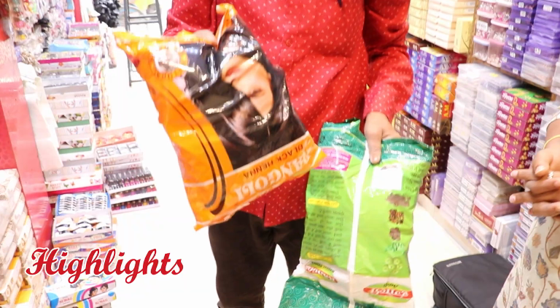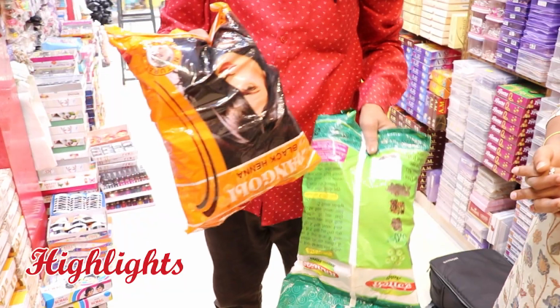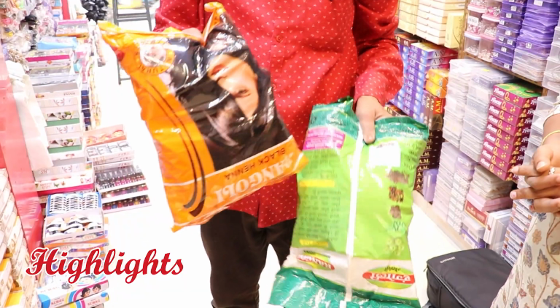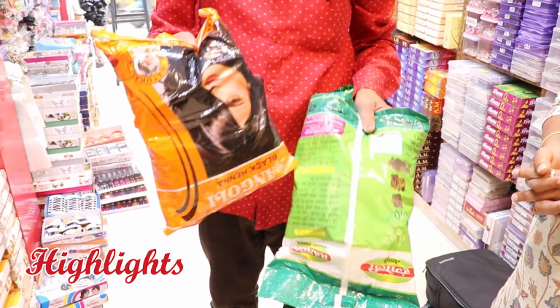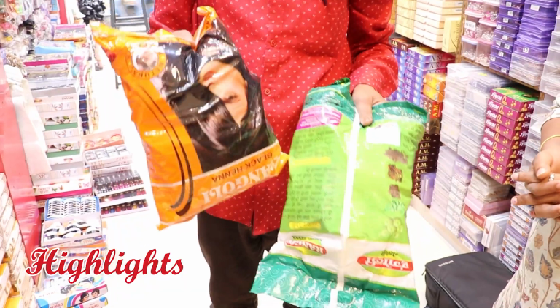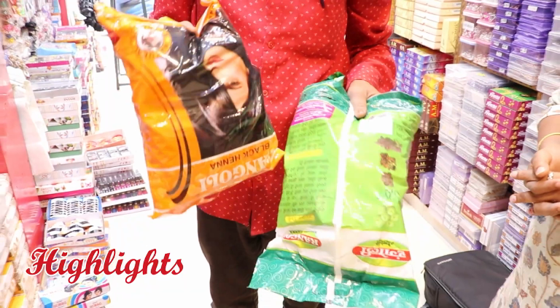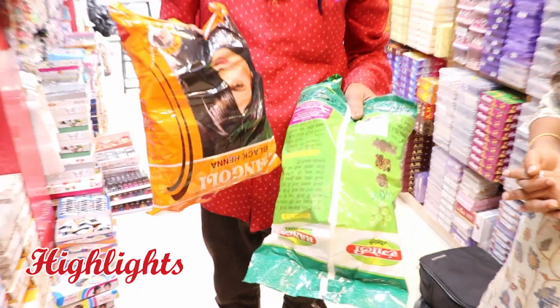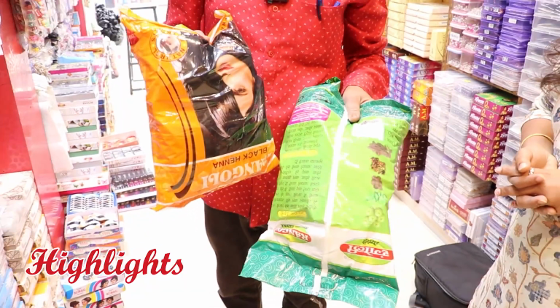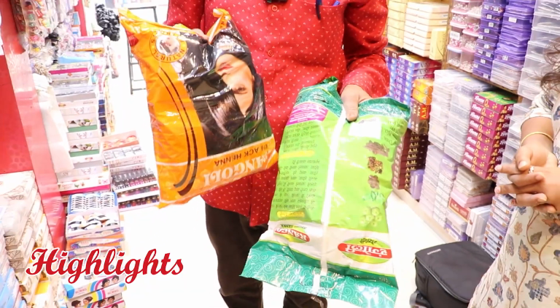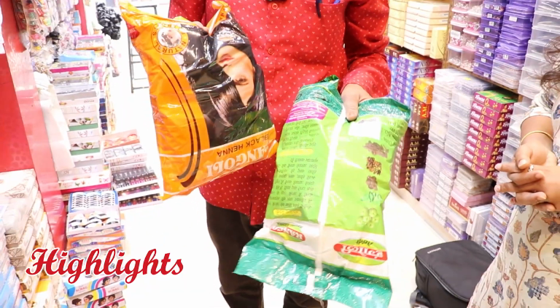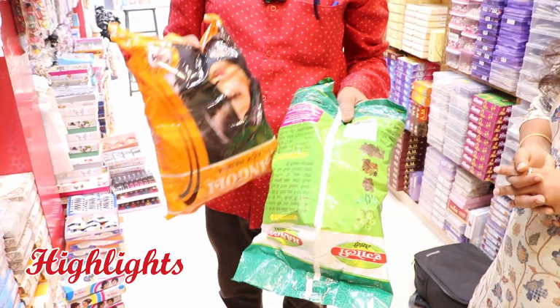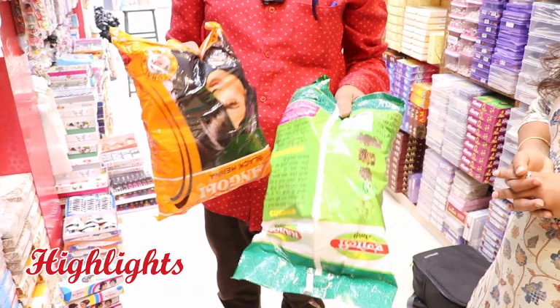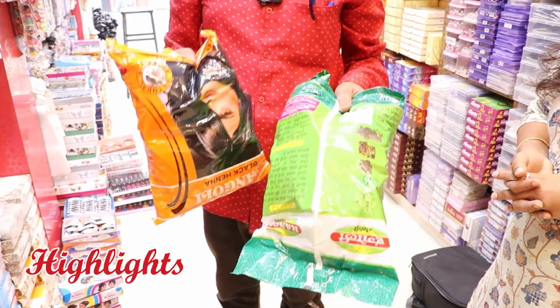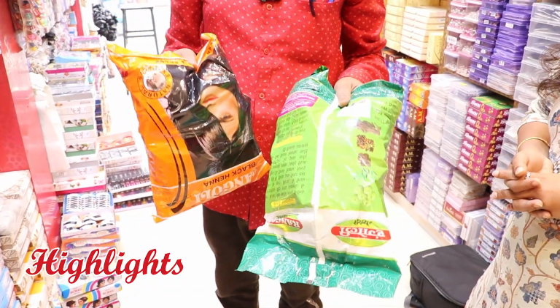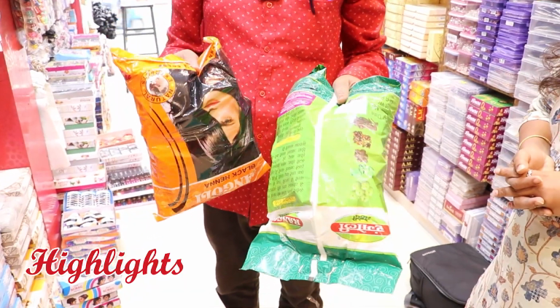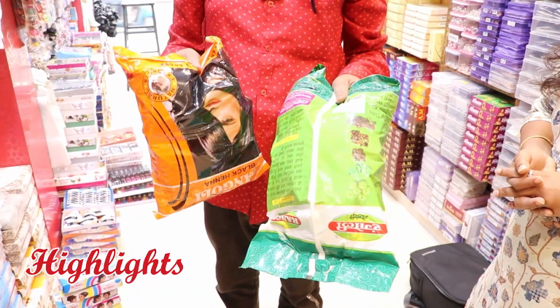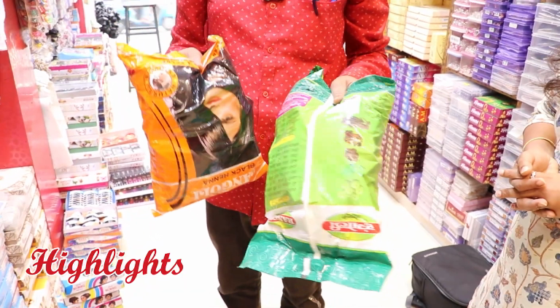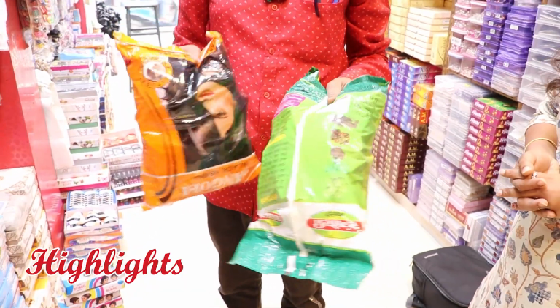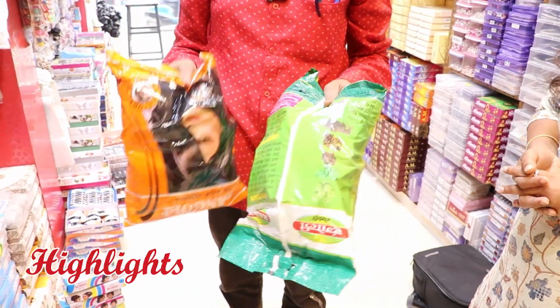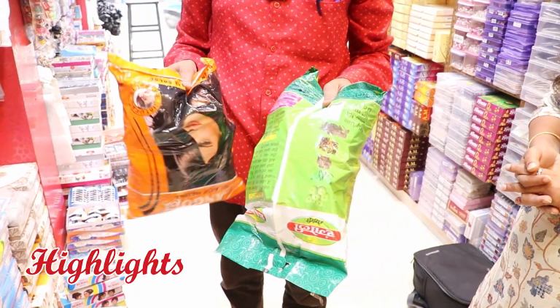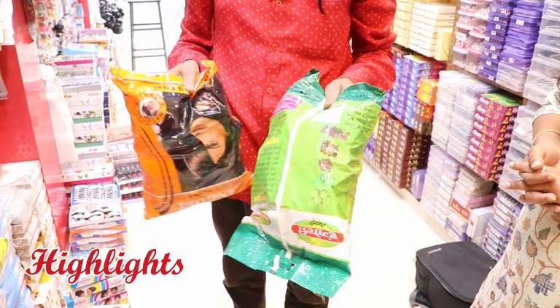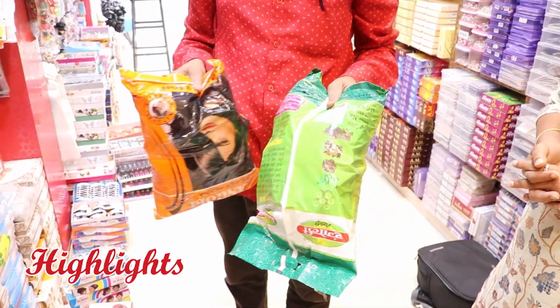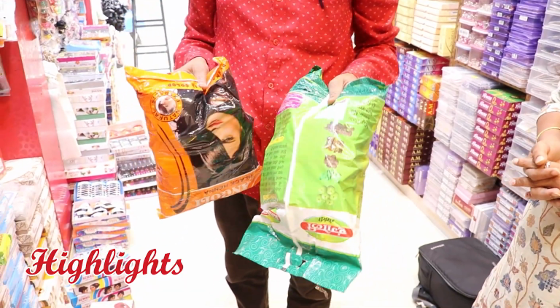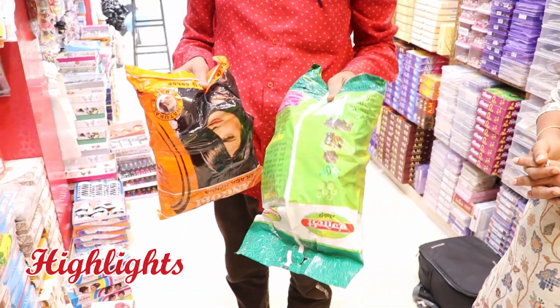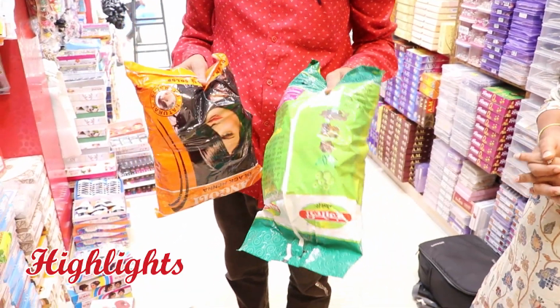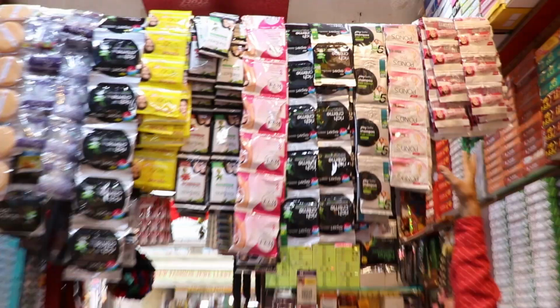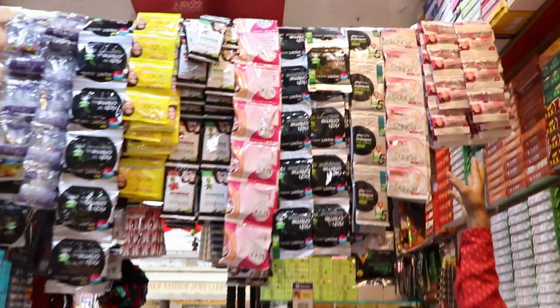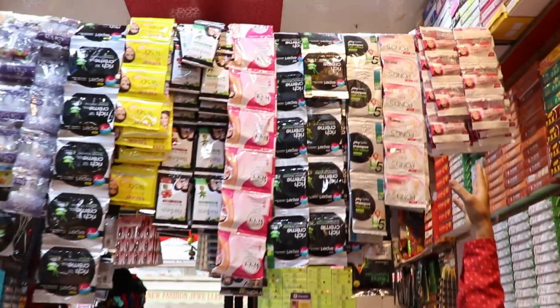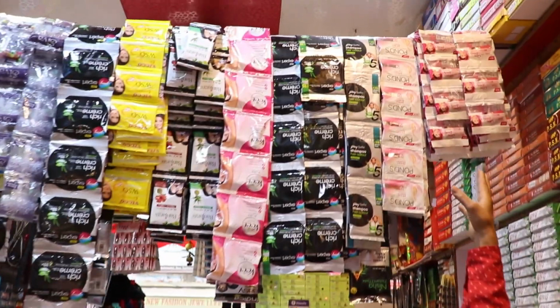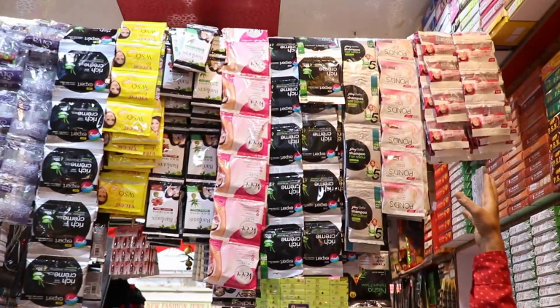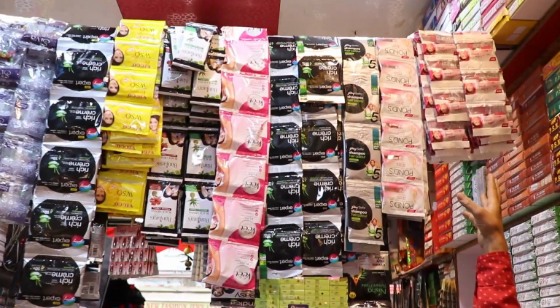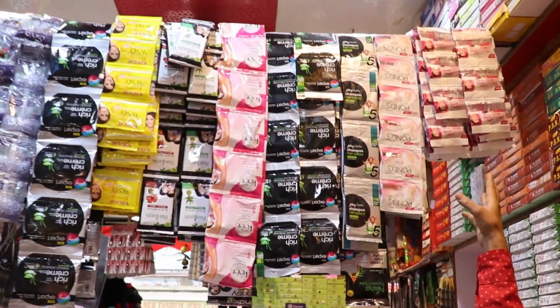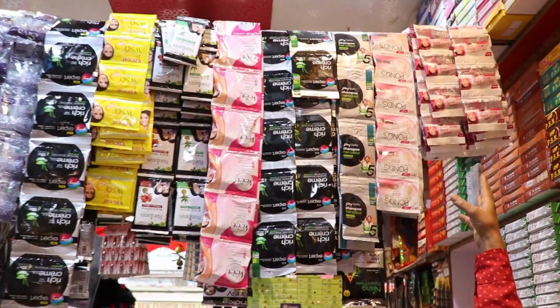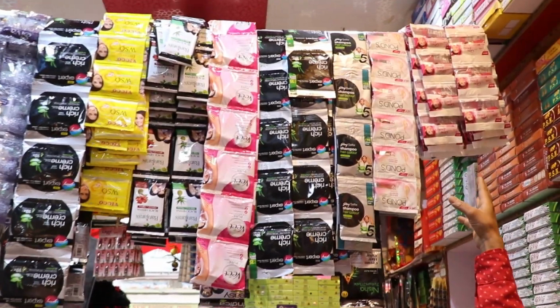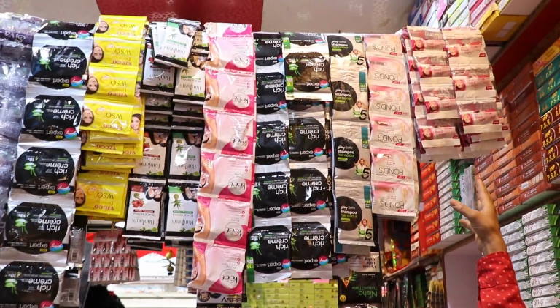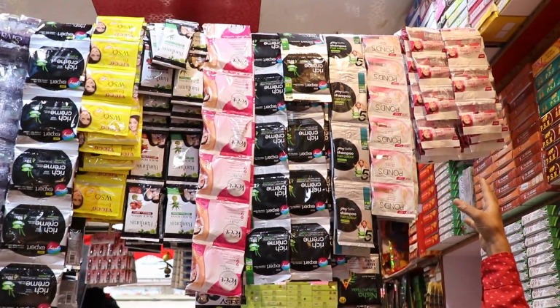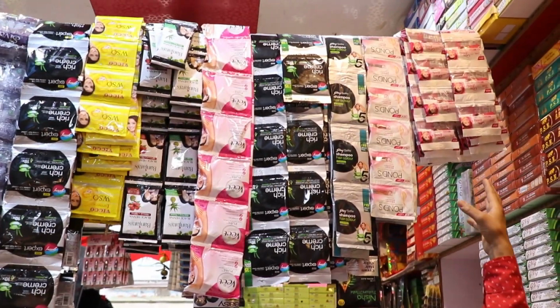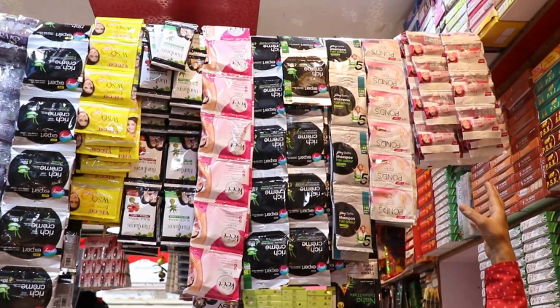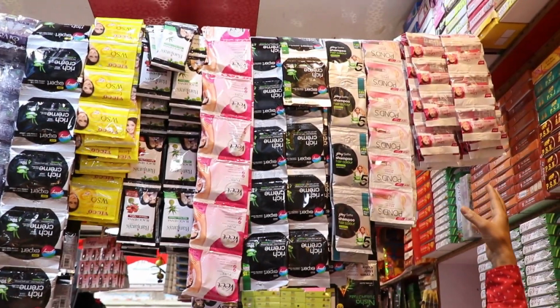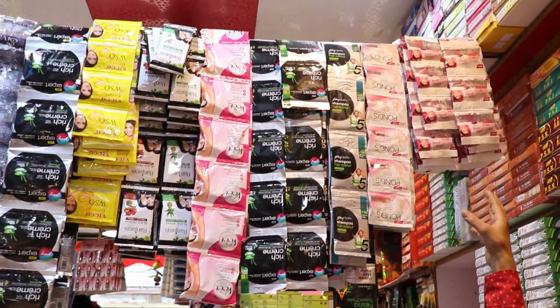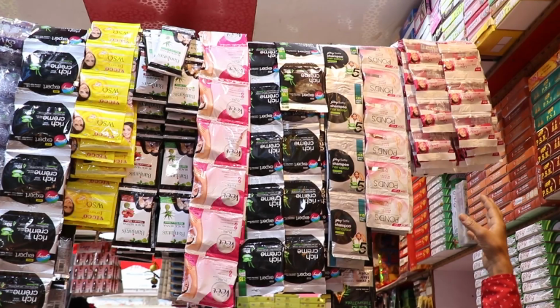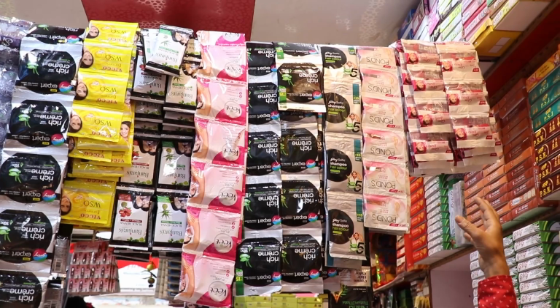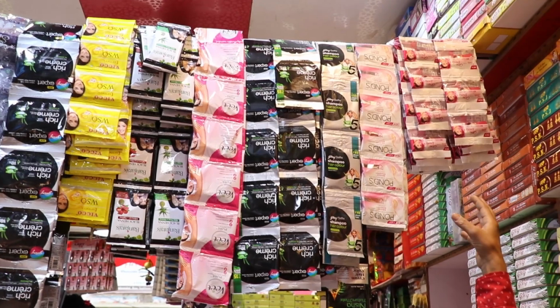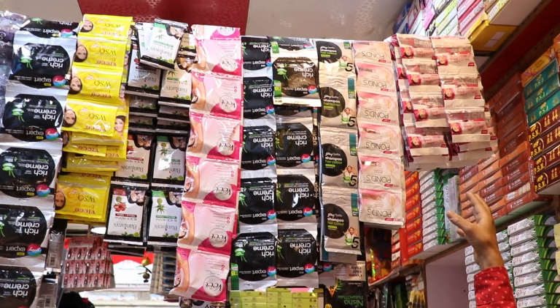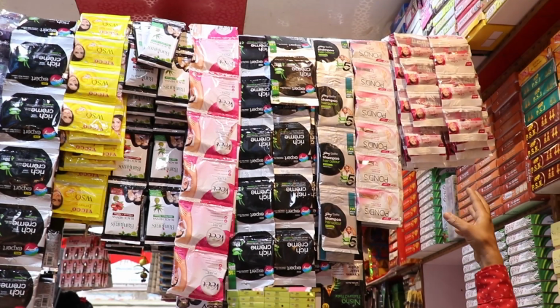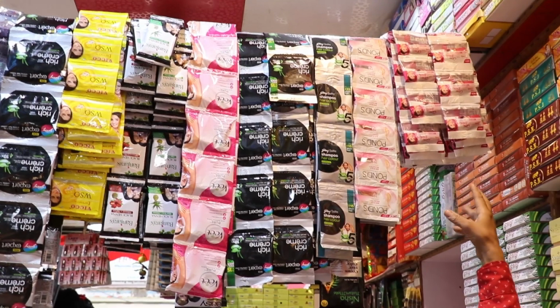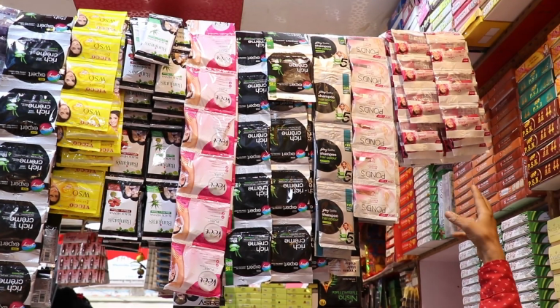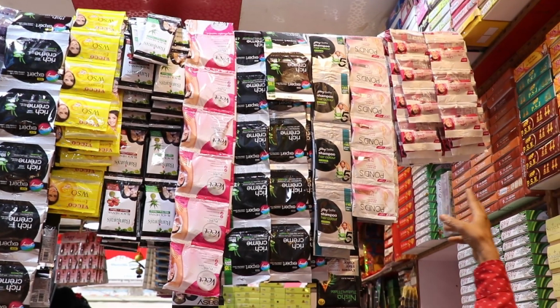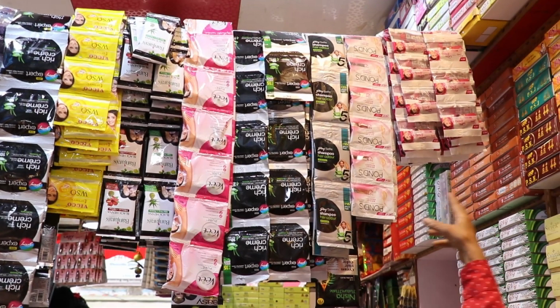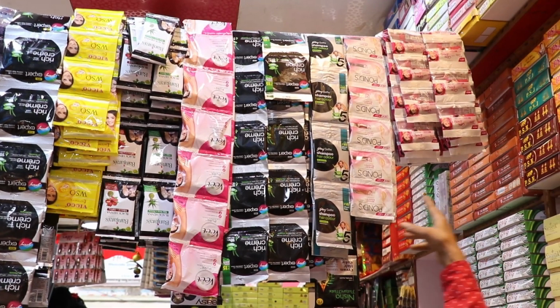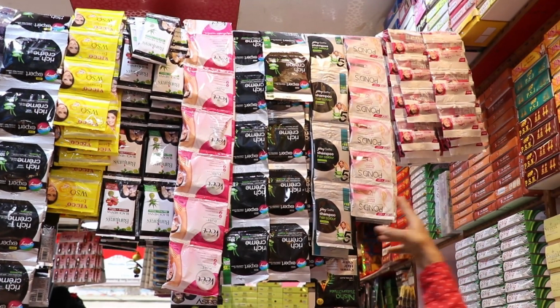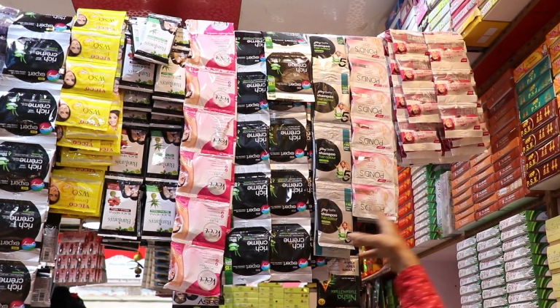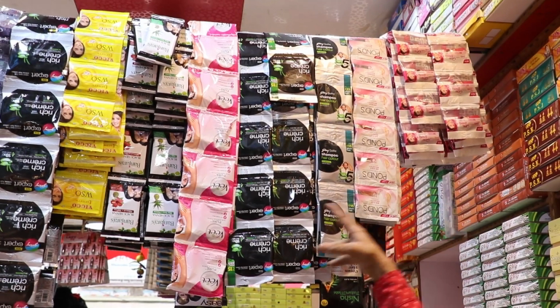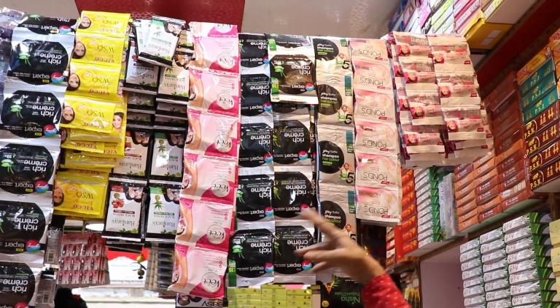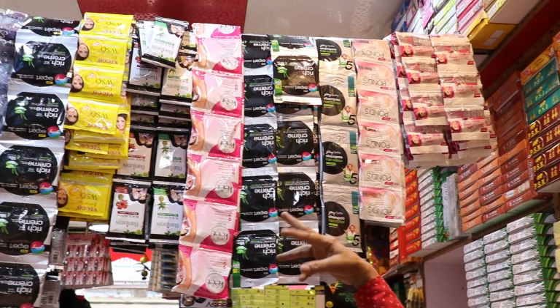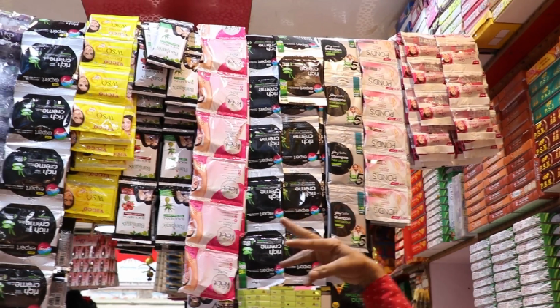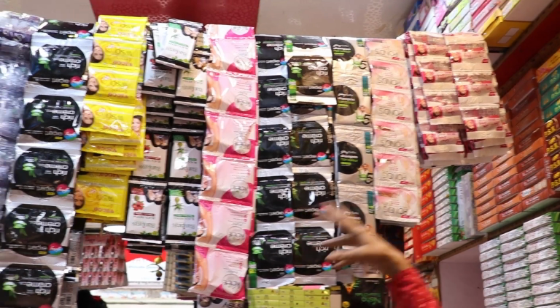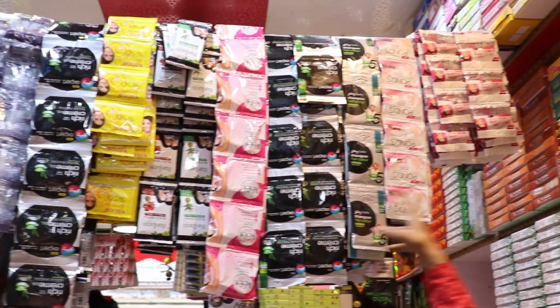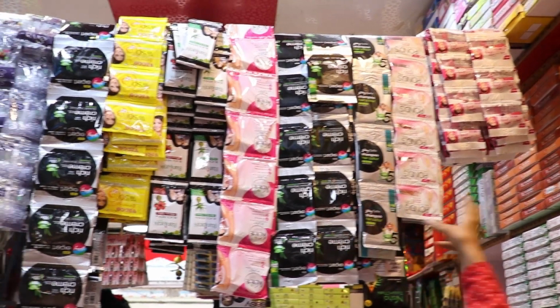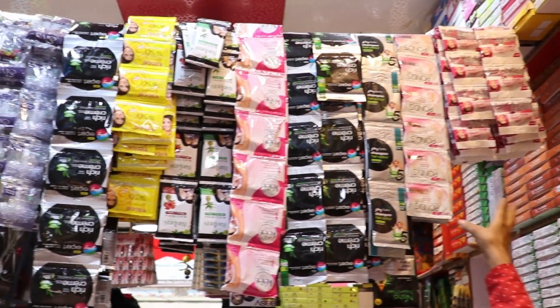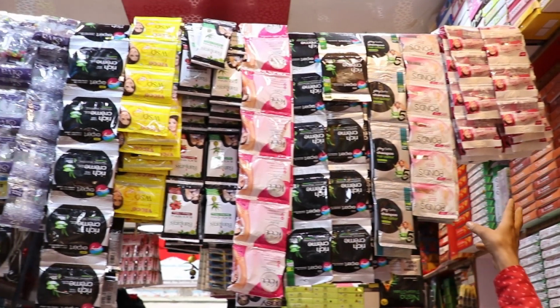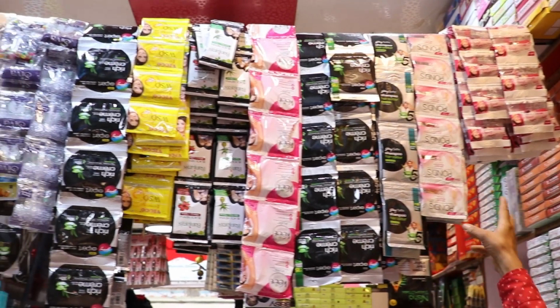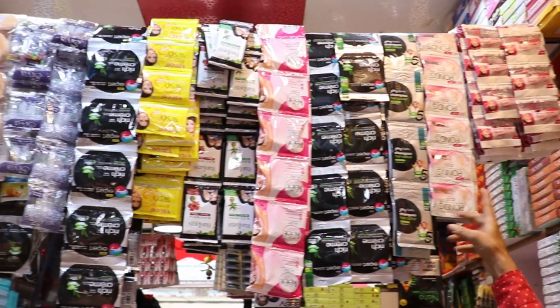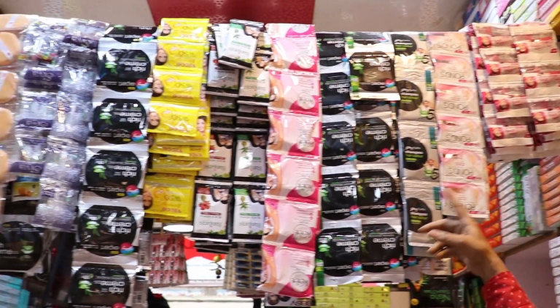Brands available include Rangoli, Nisa, and Ayu. Fair and Lovely is available at 10 rupees, 20 rupees, and 62 rupees, with a 10% discount.